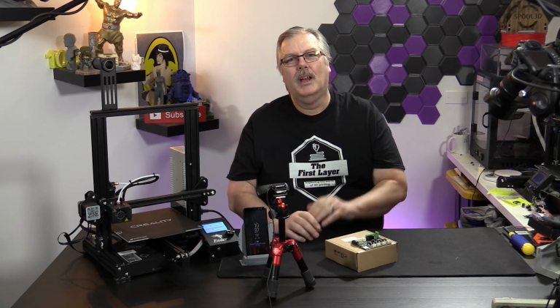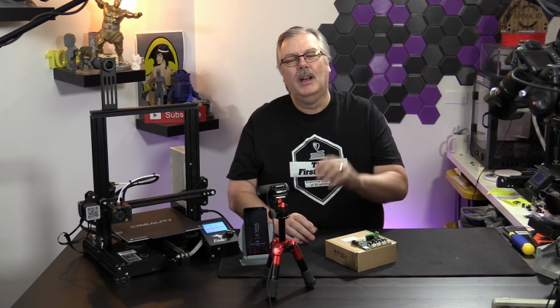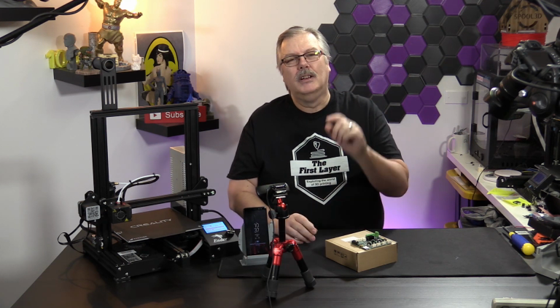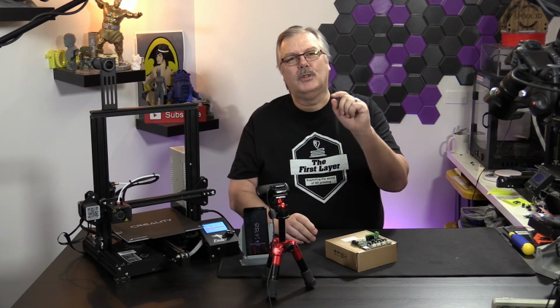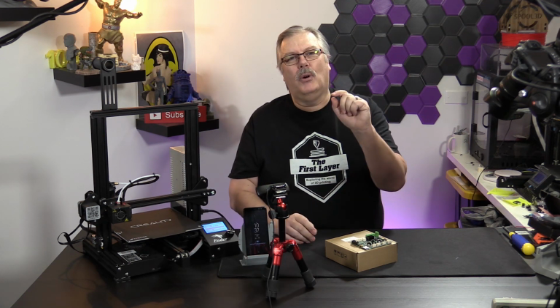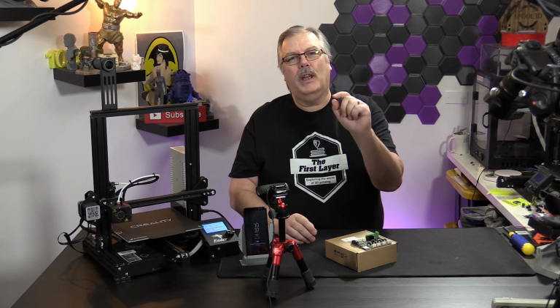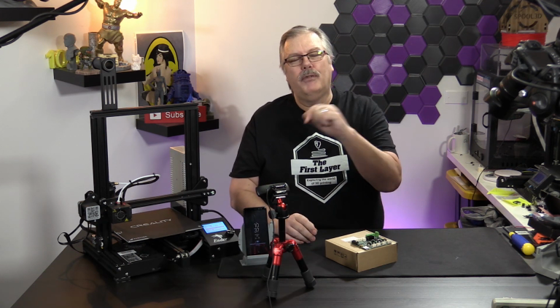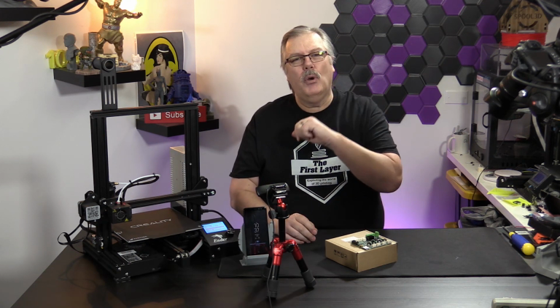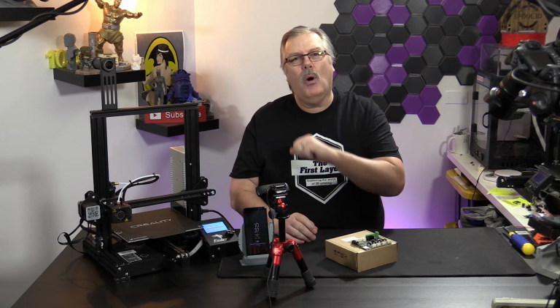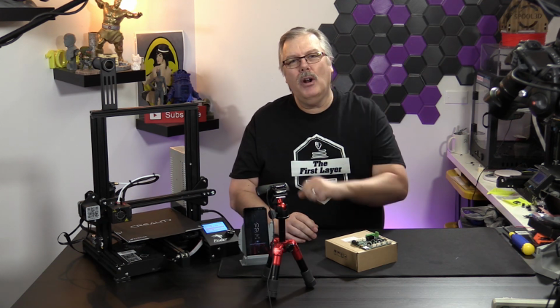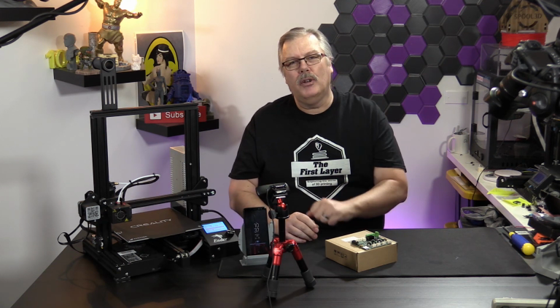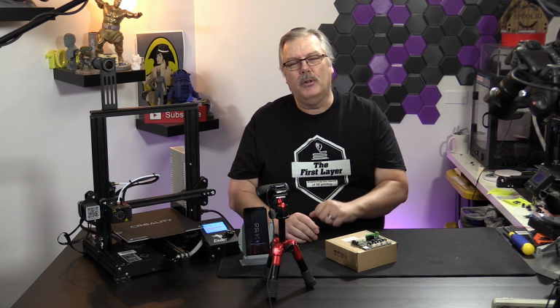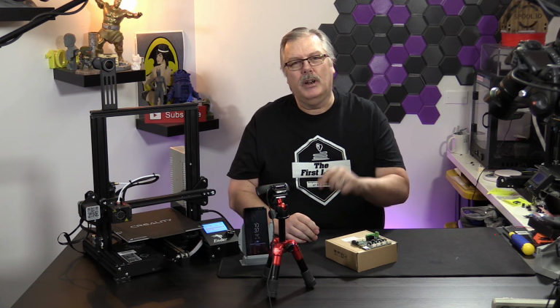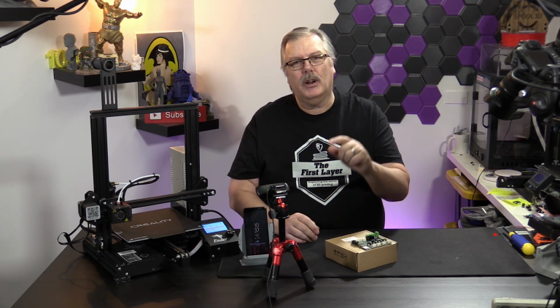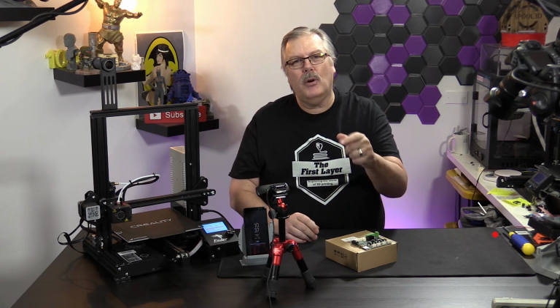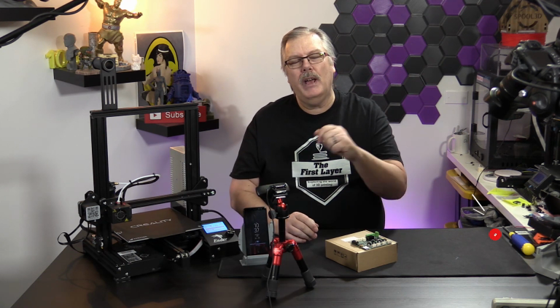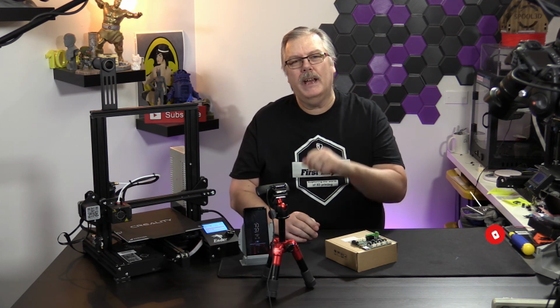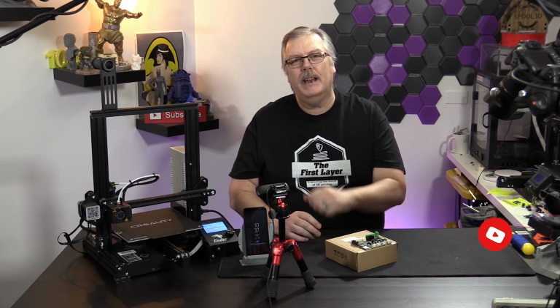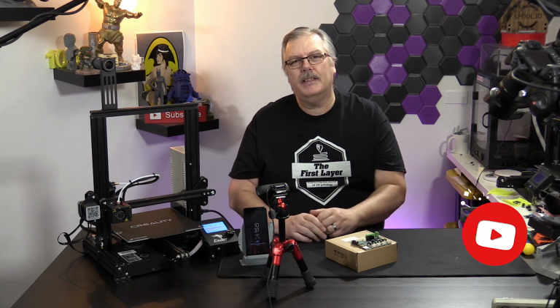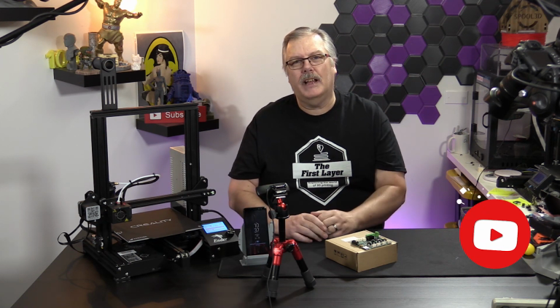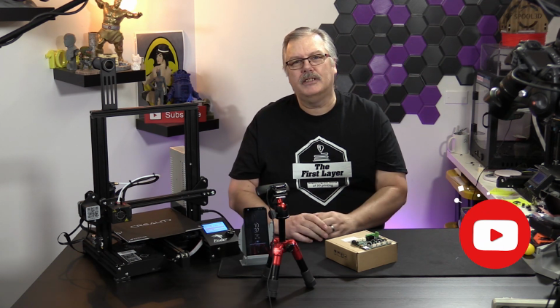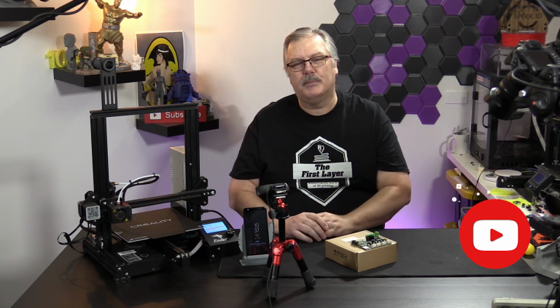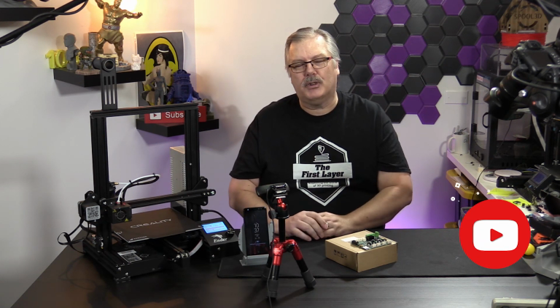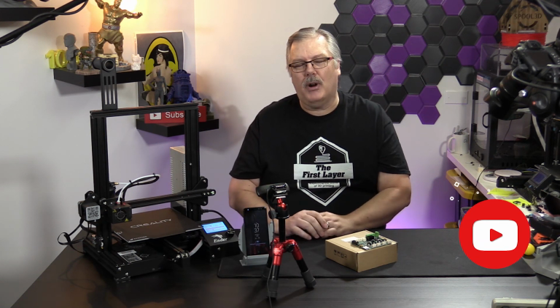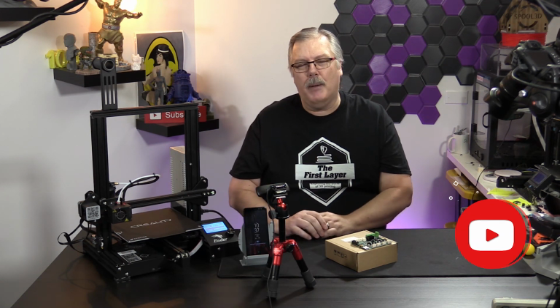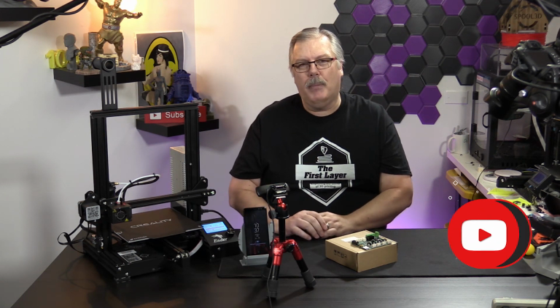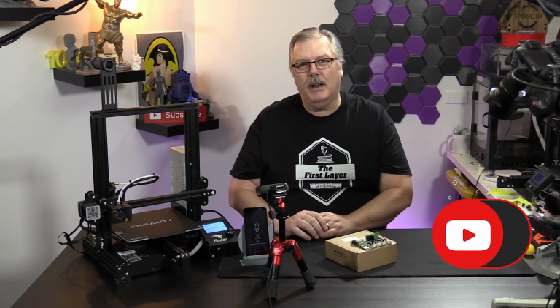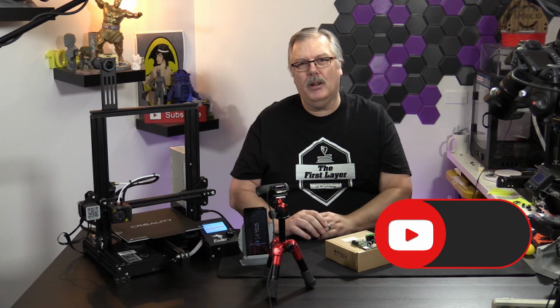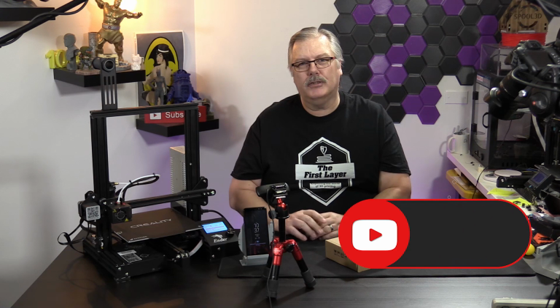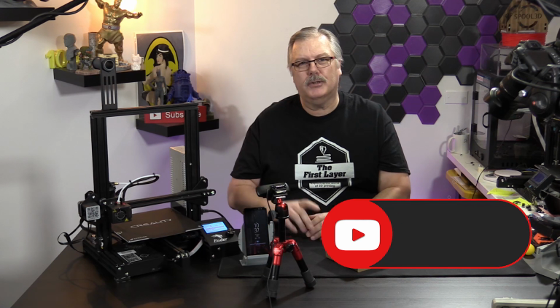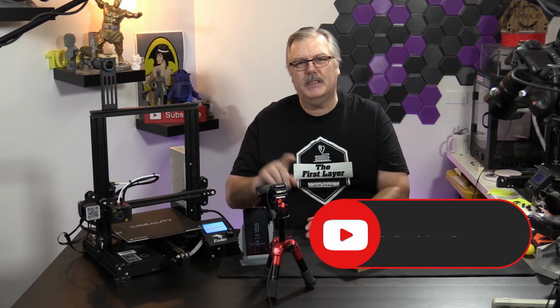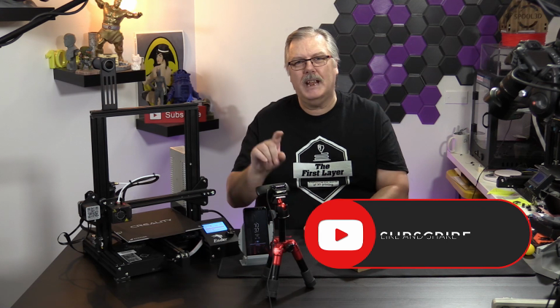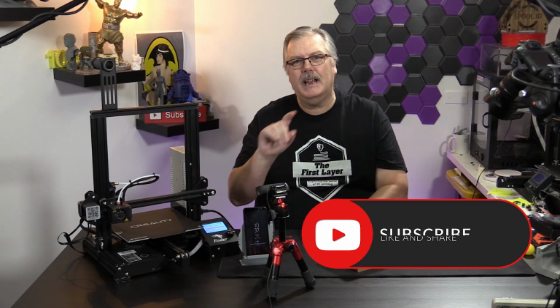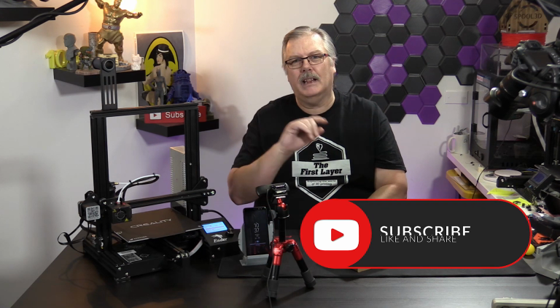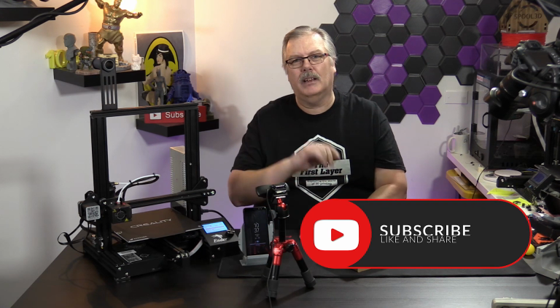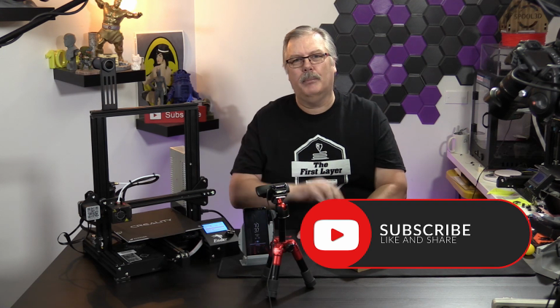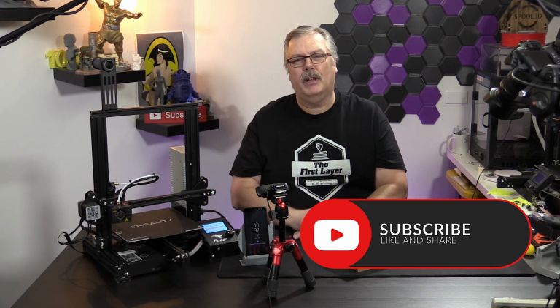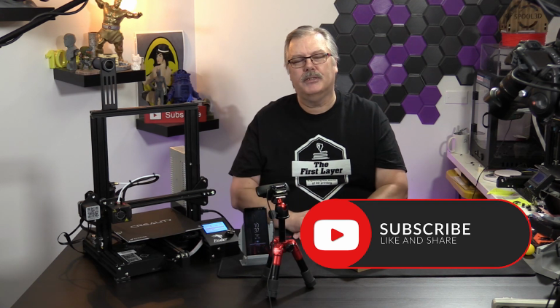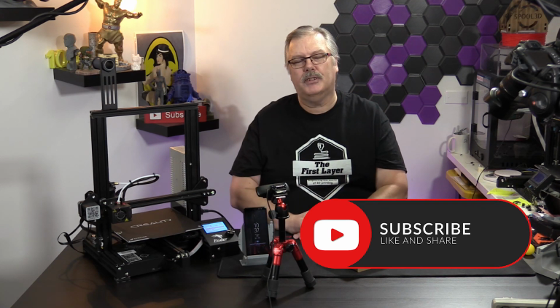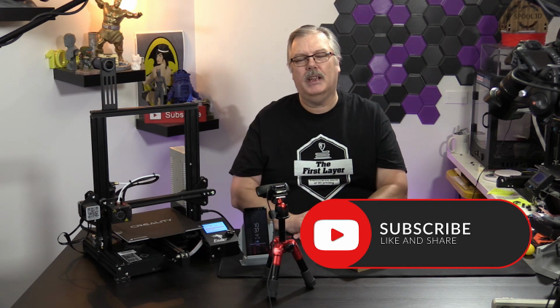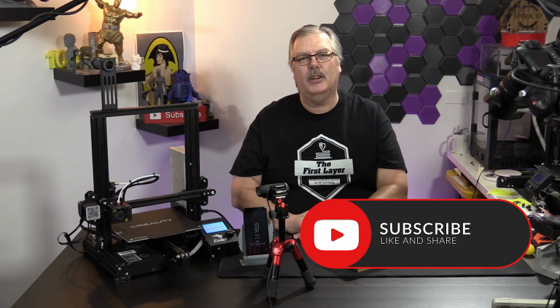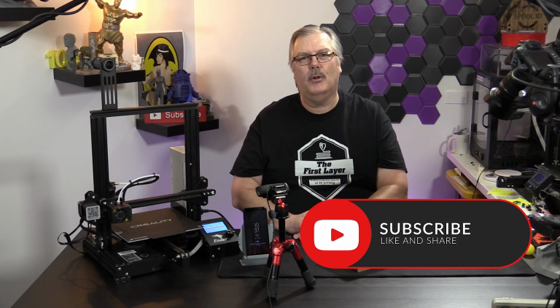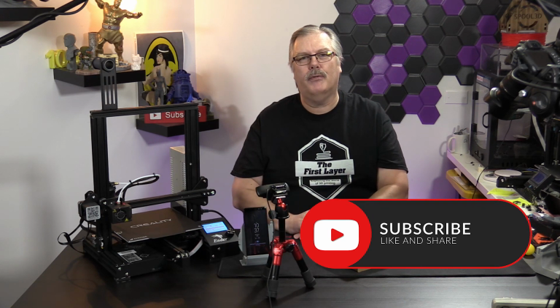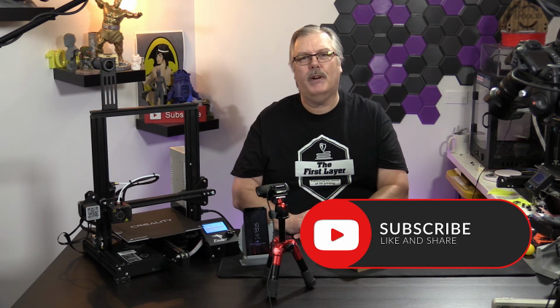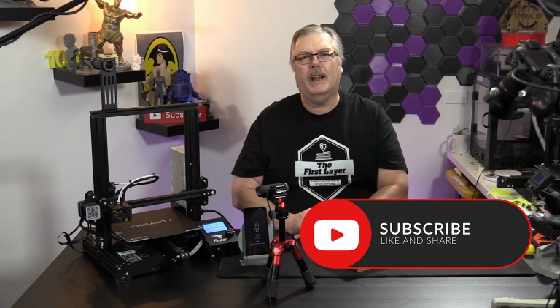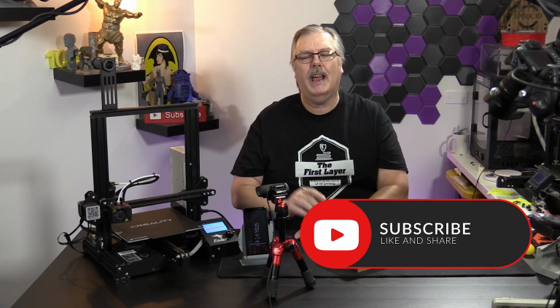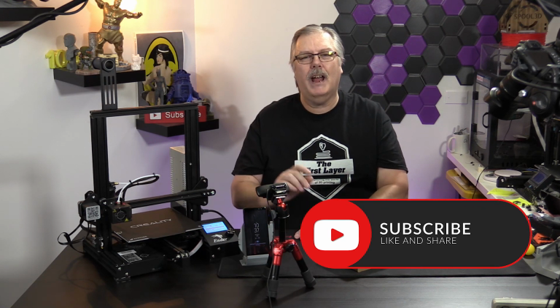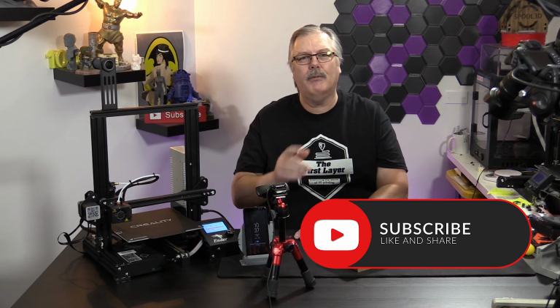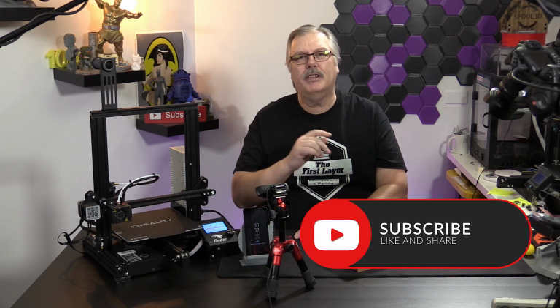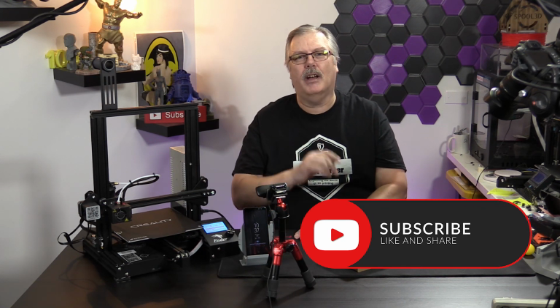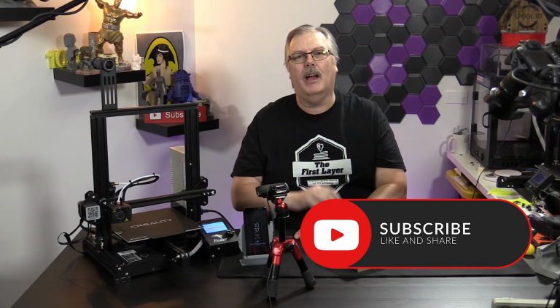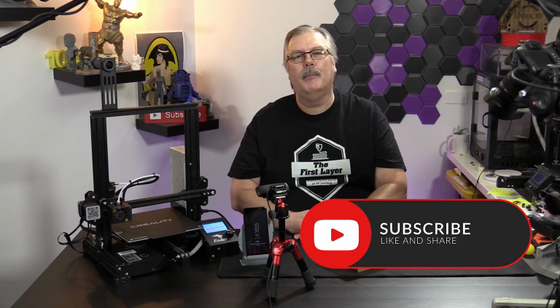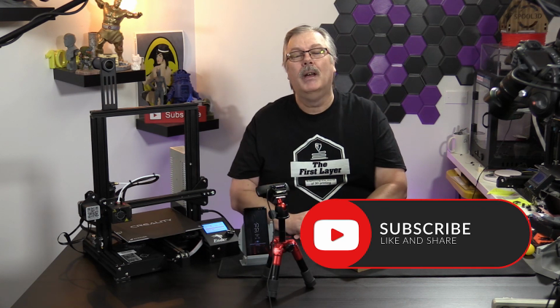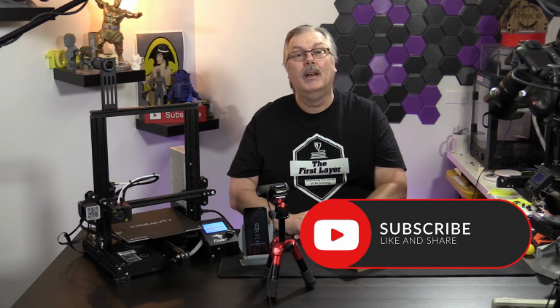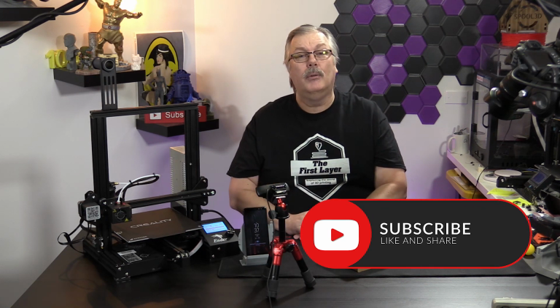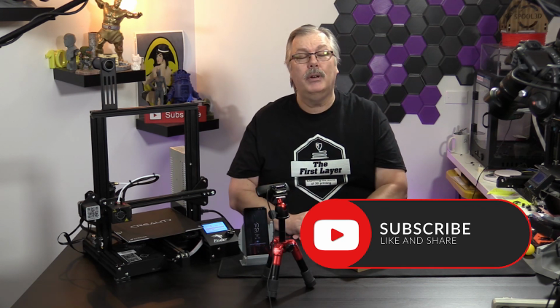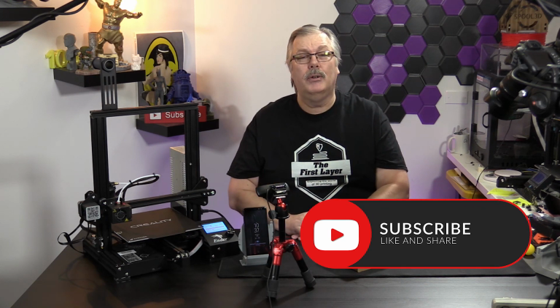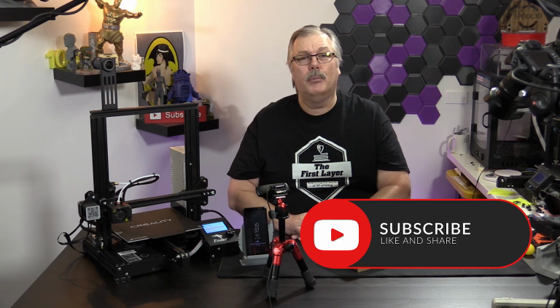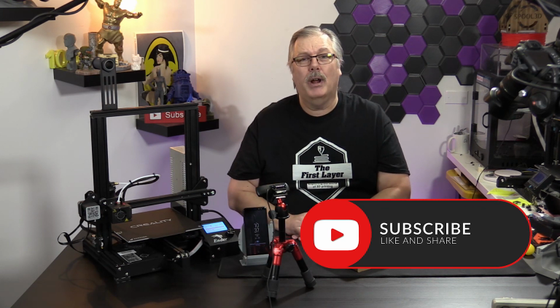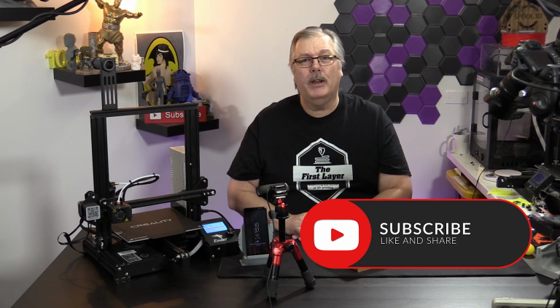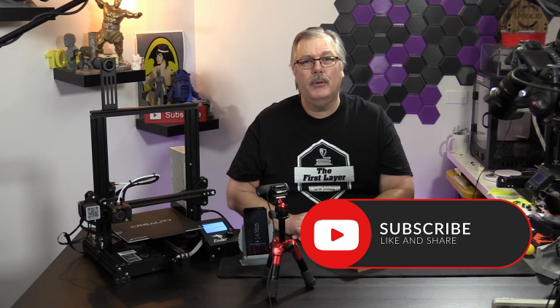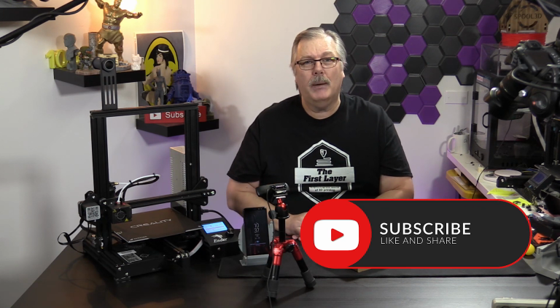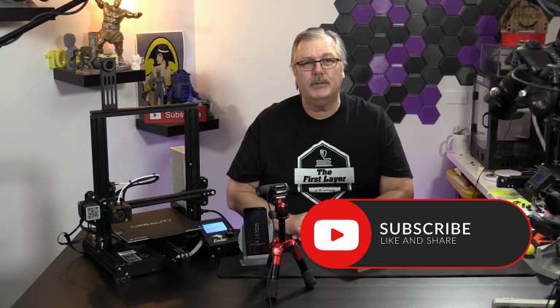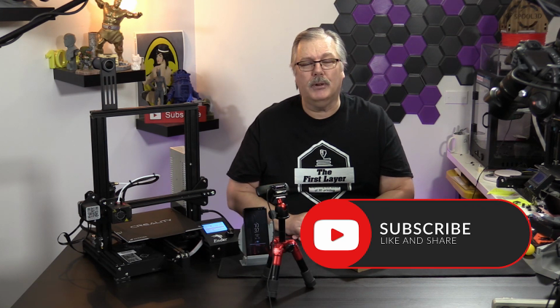So if you are new here, go ahead and hit that subscribe button. Also, ding that little bell so you get notified every time that we do a brand new episode.